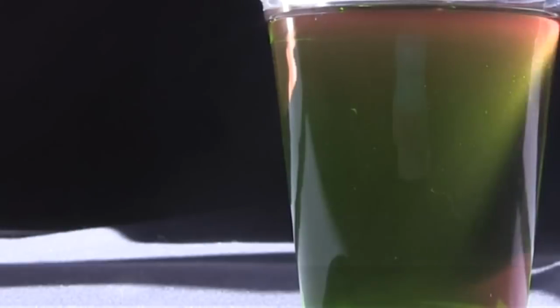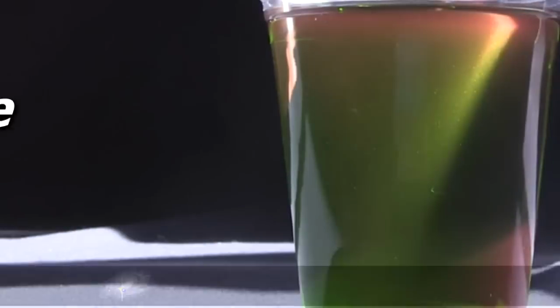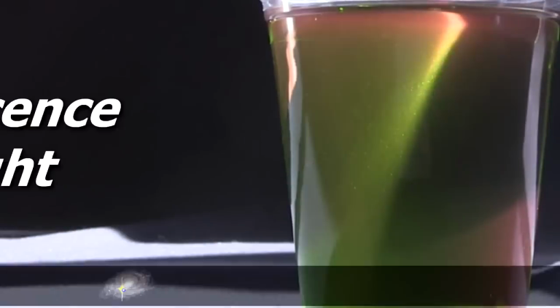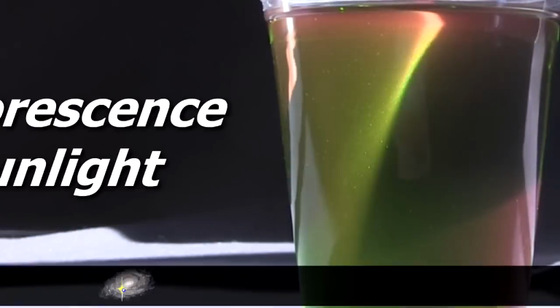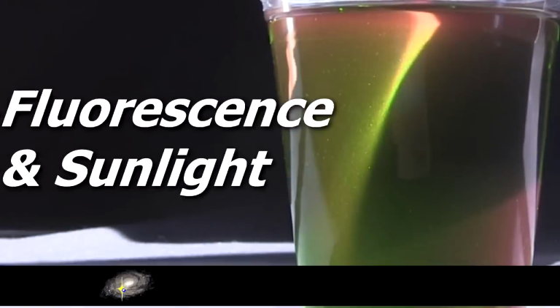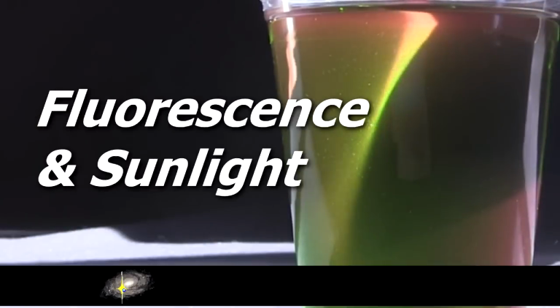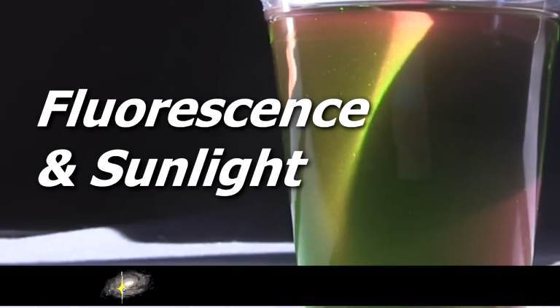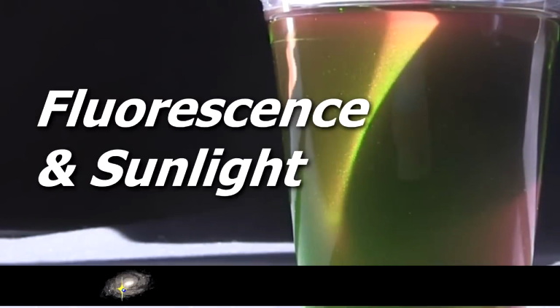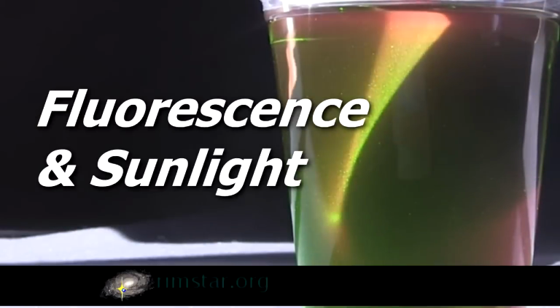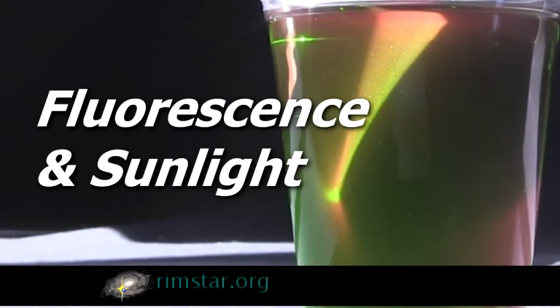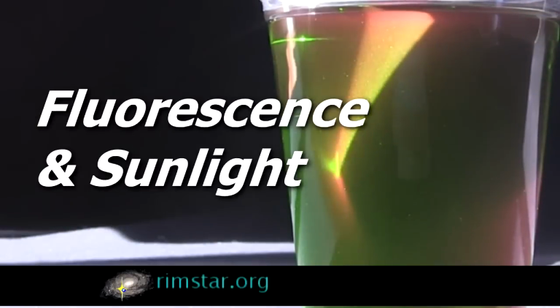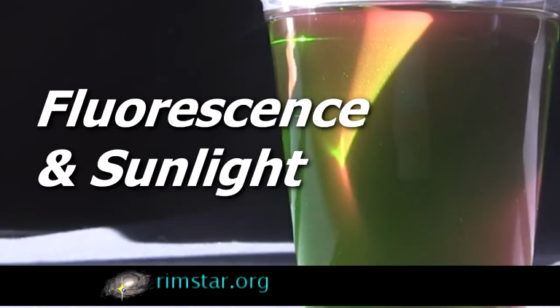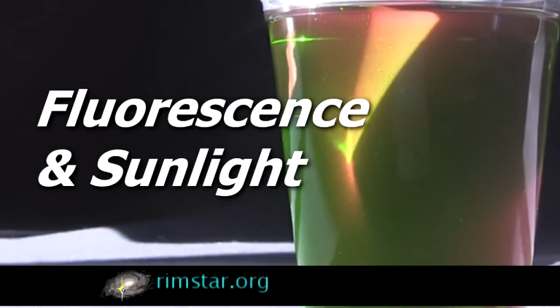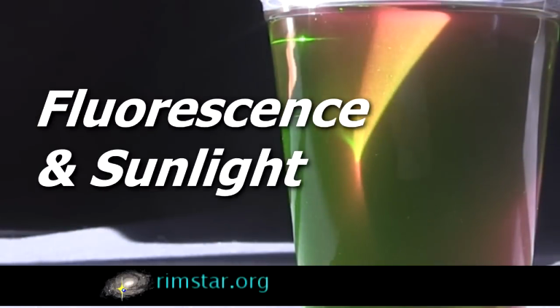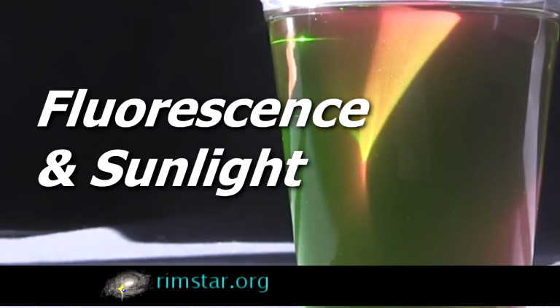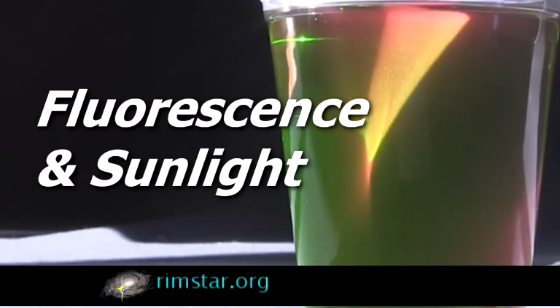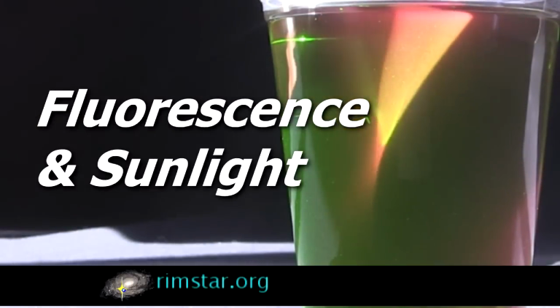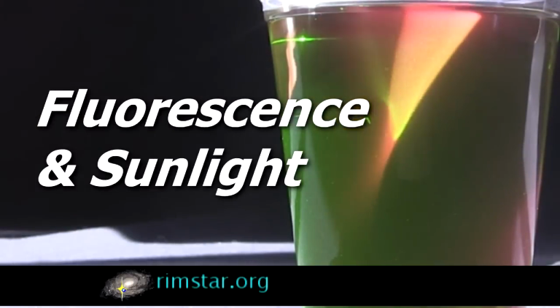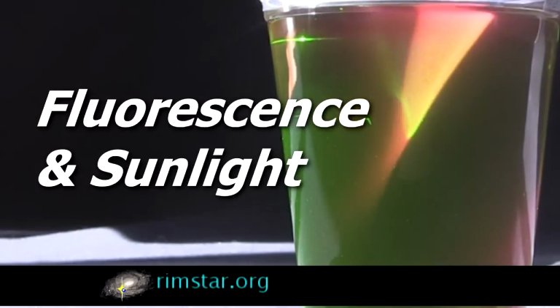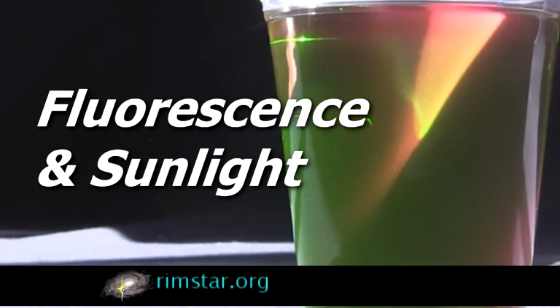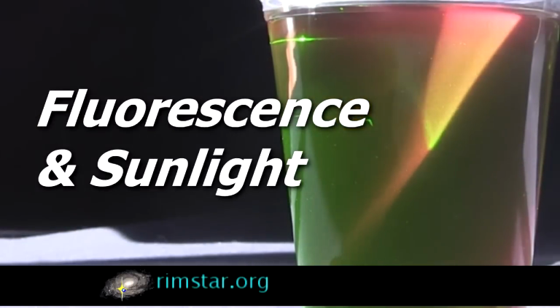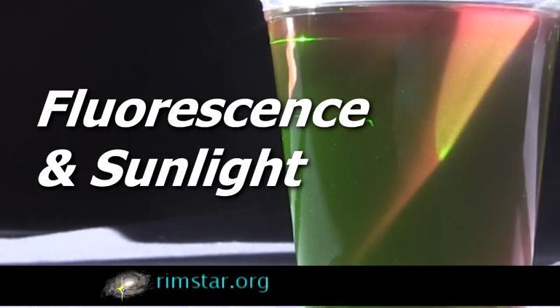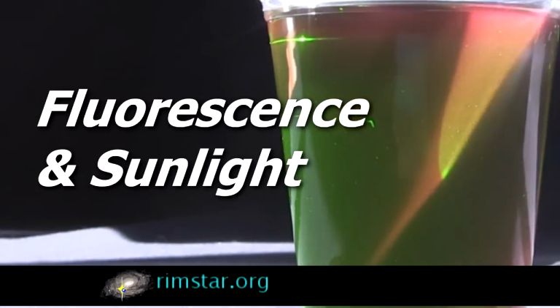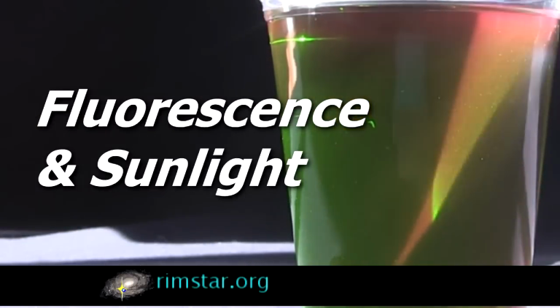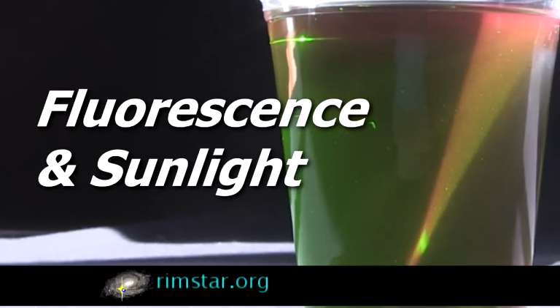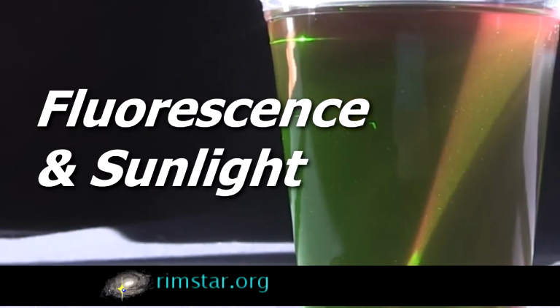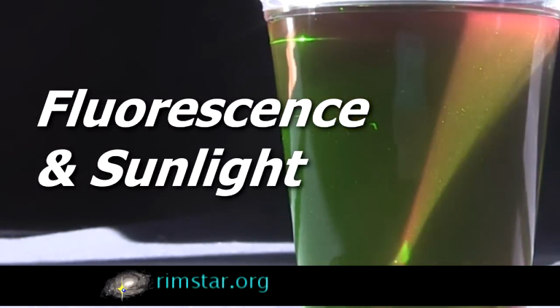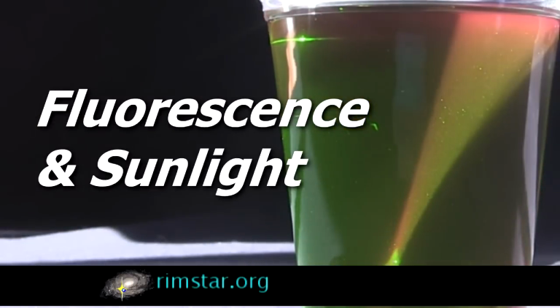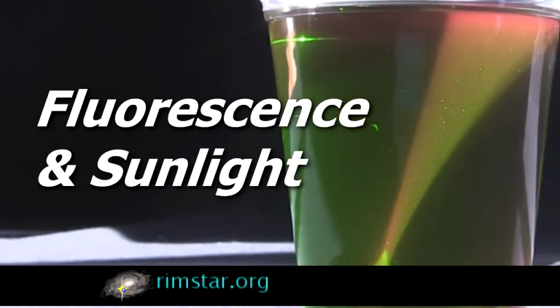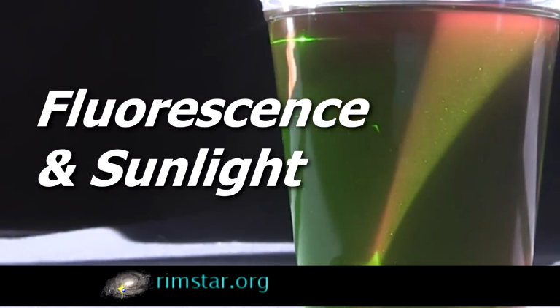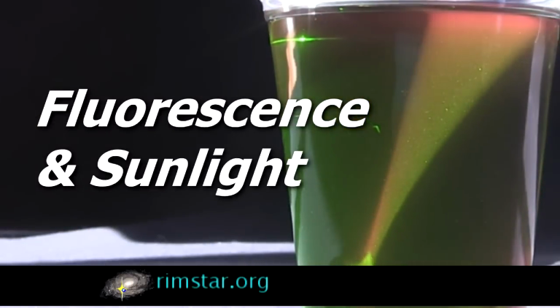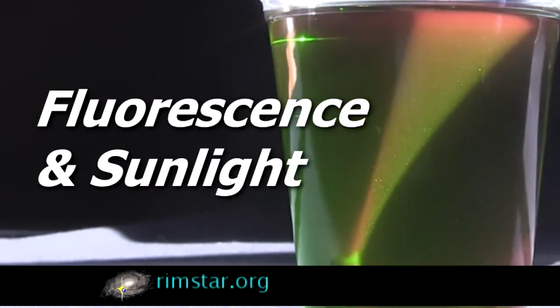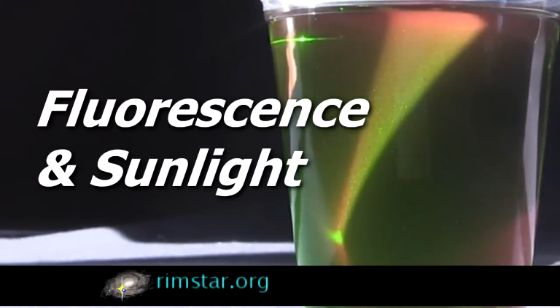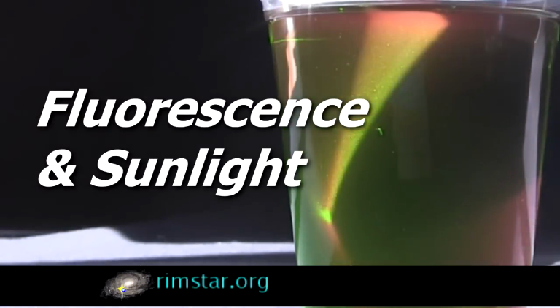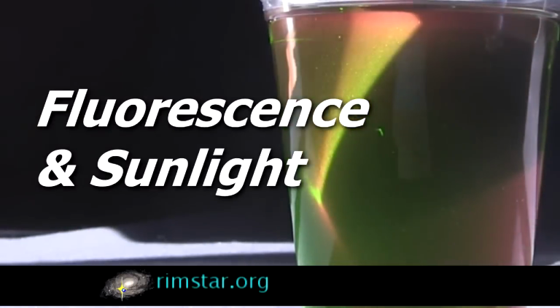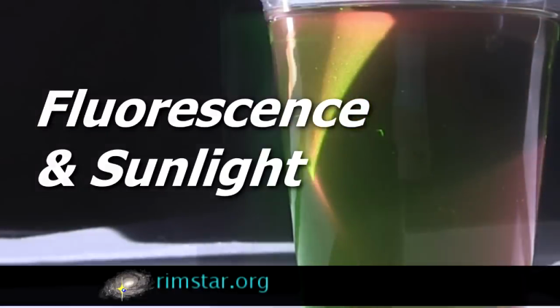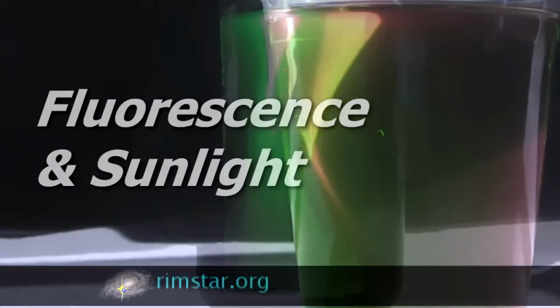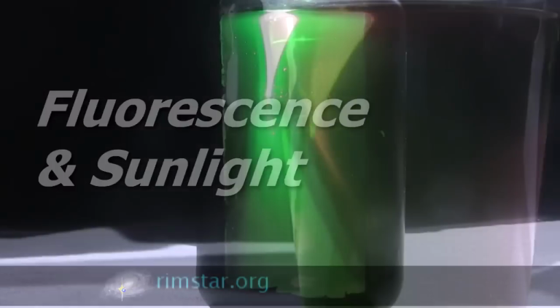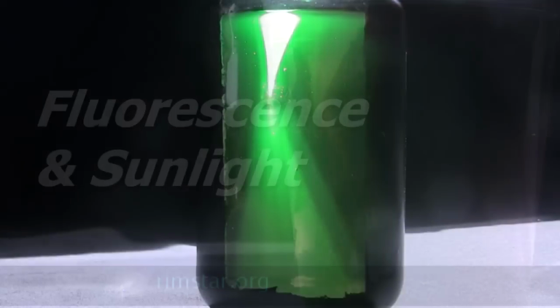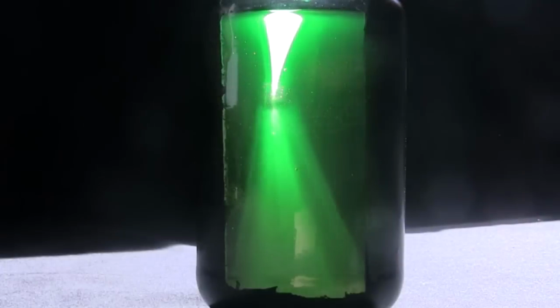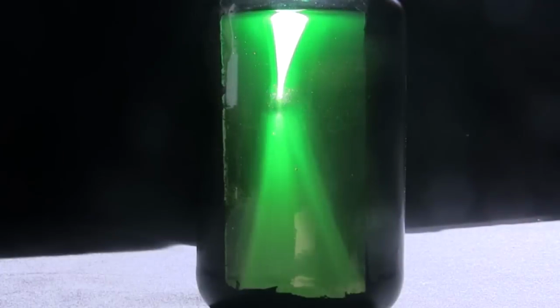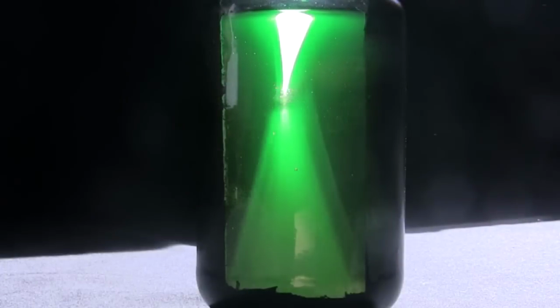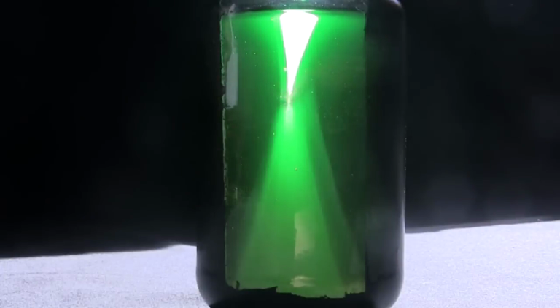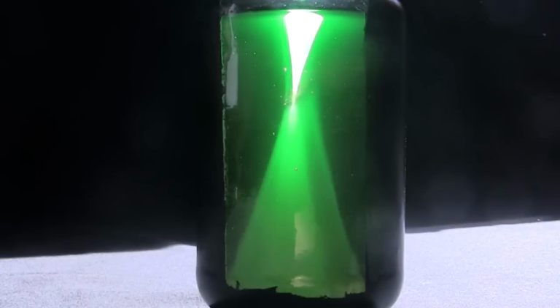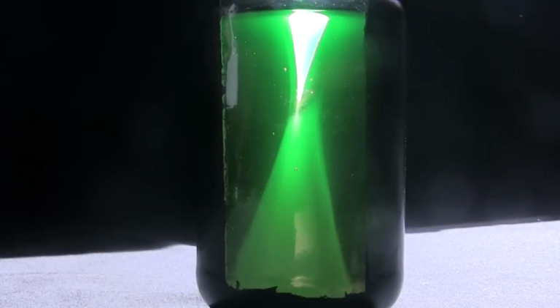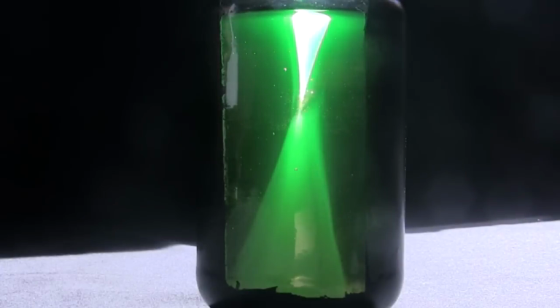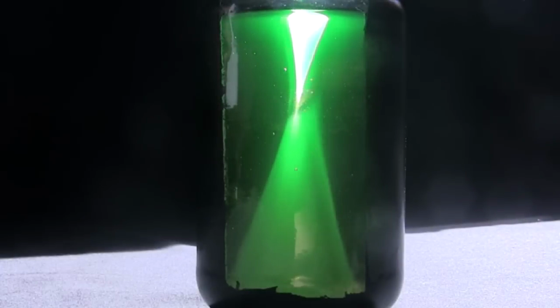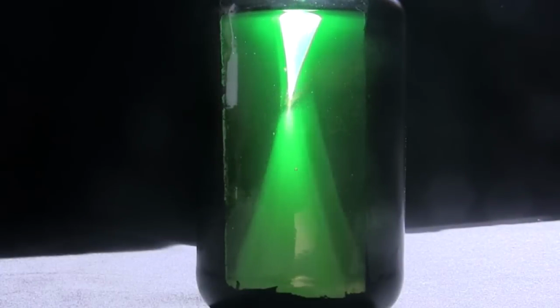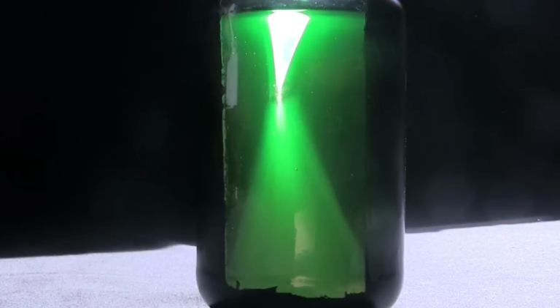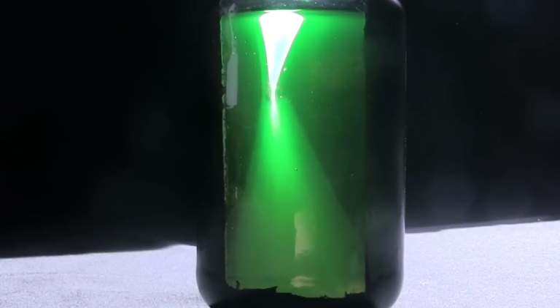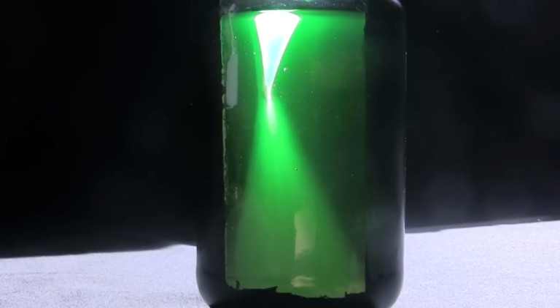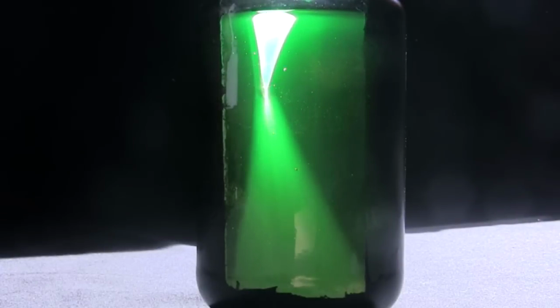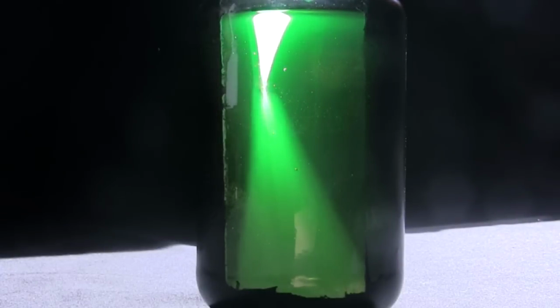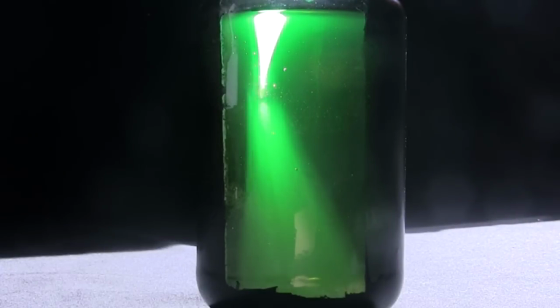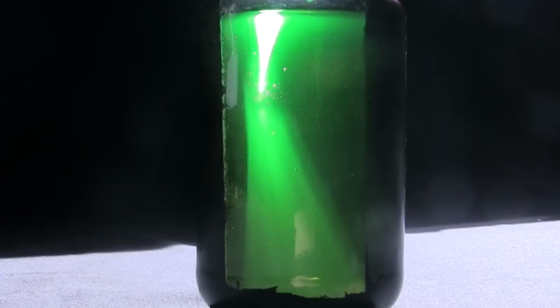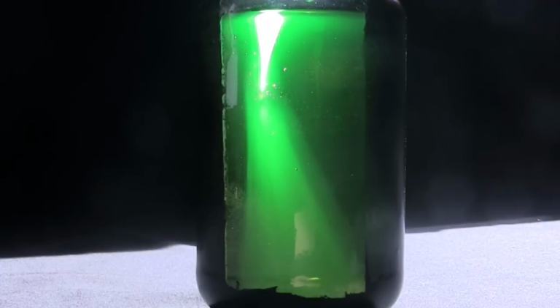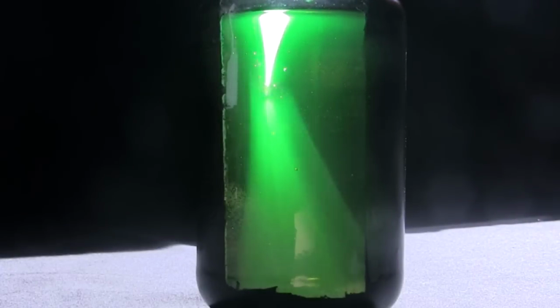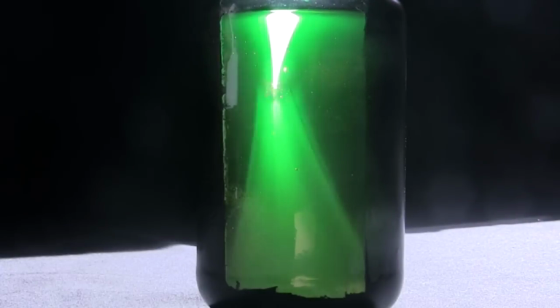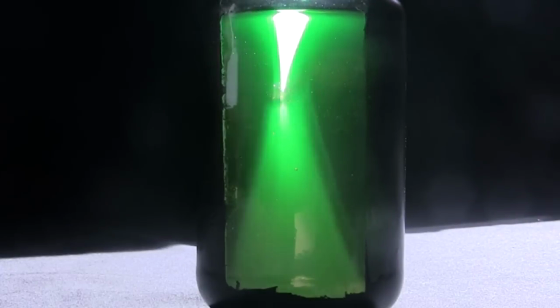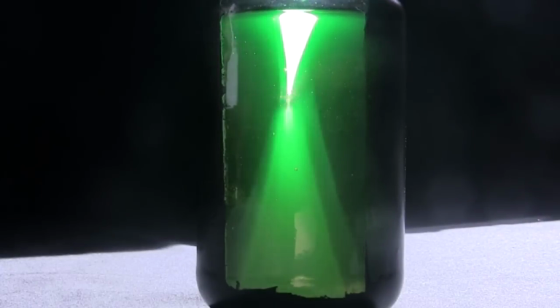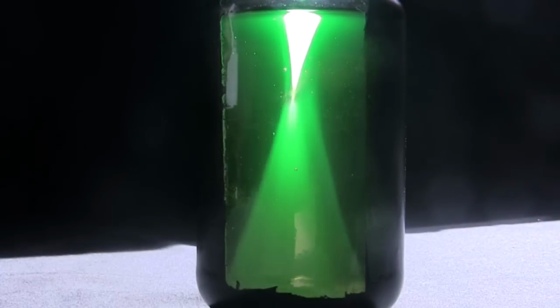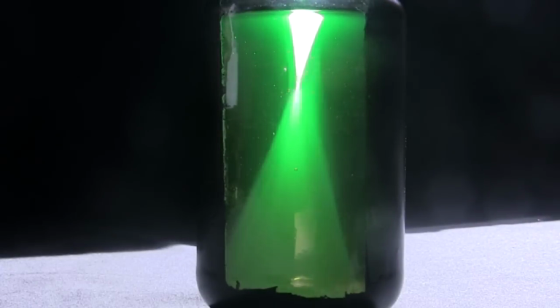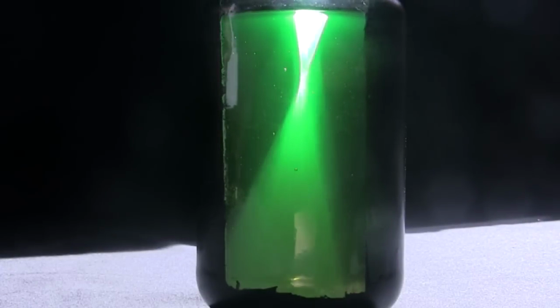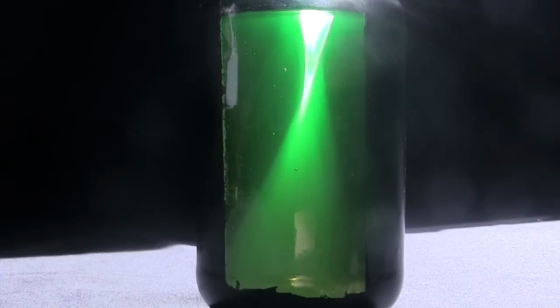Hi folks! Here's a neat way I came up with to demonstrate fluorescence. And as you can see, it can make some nice effects.